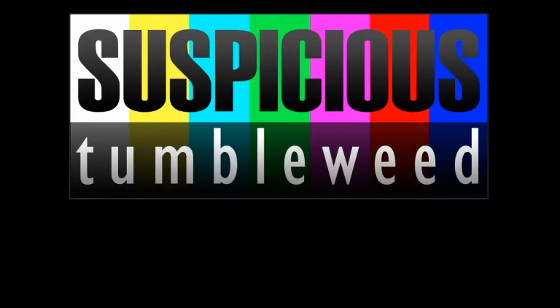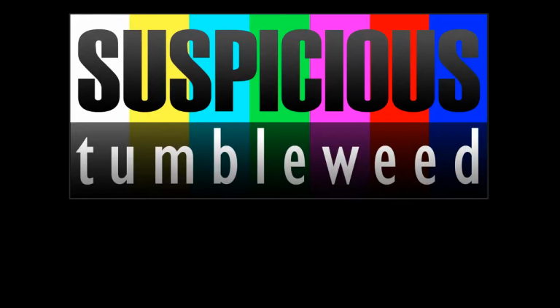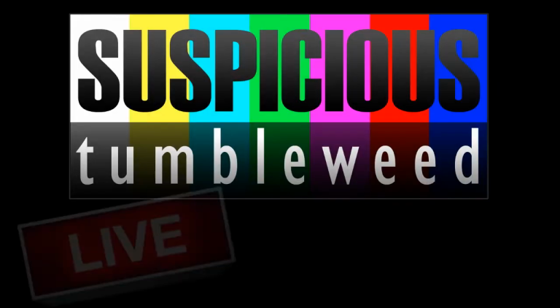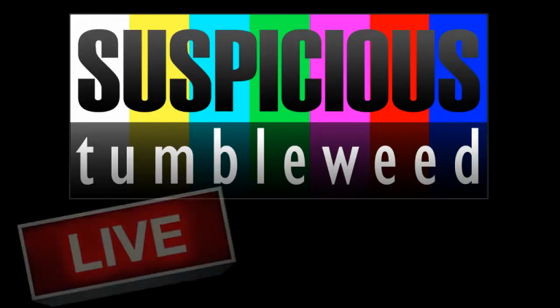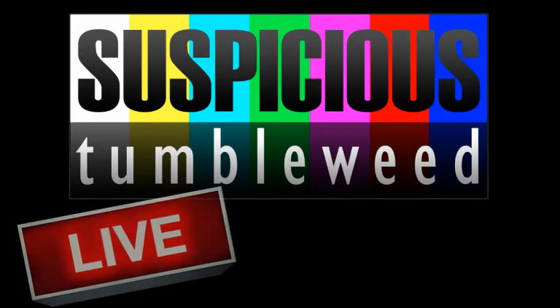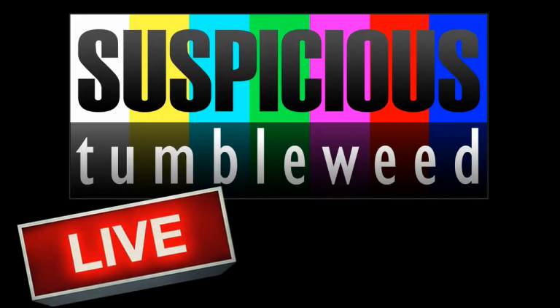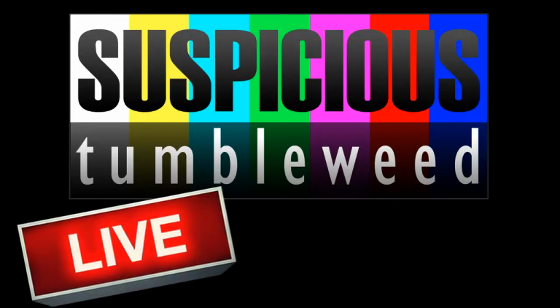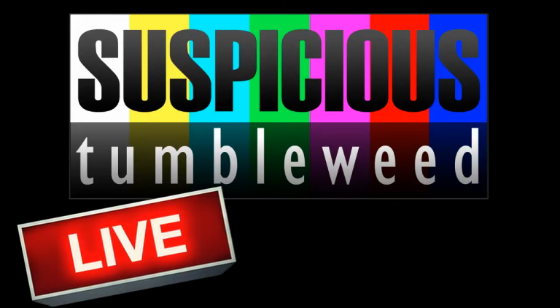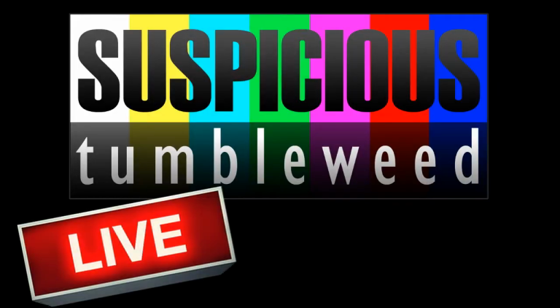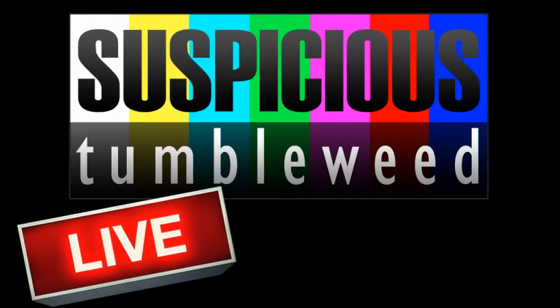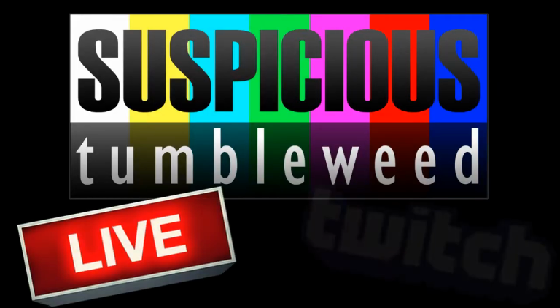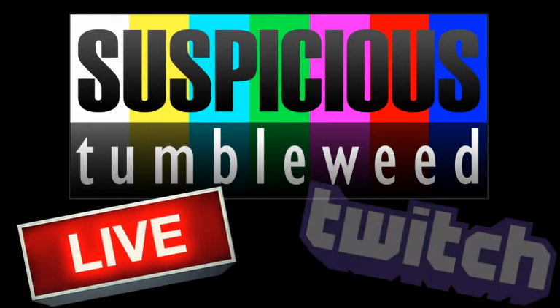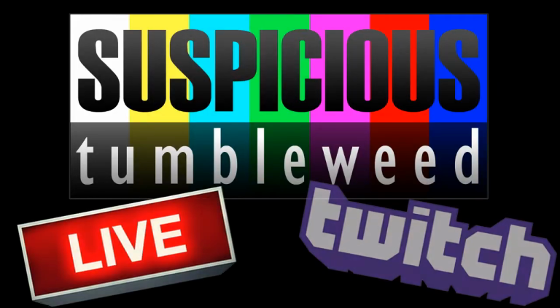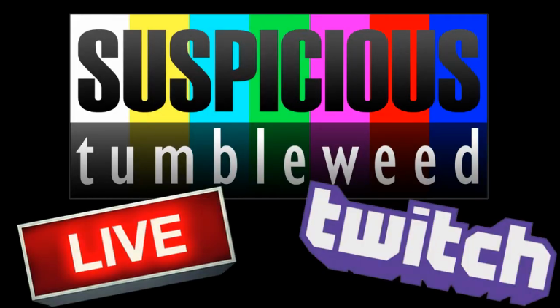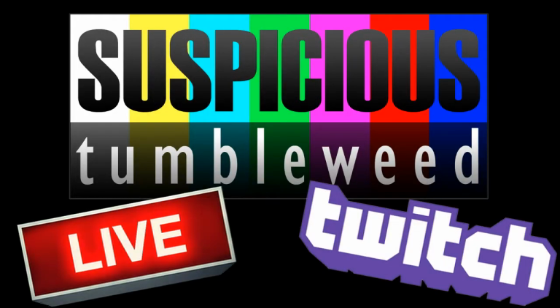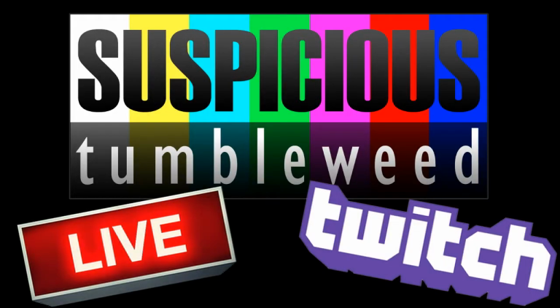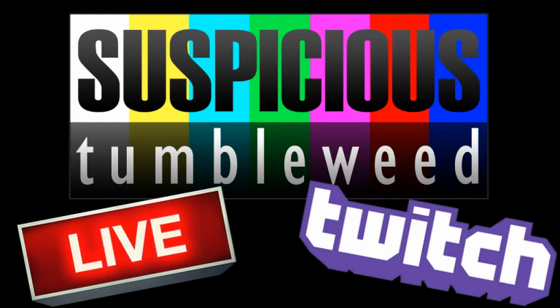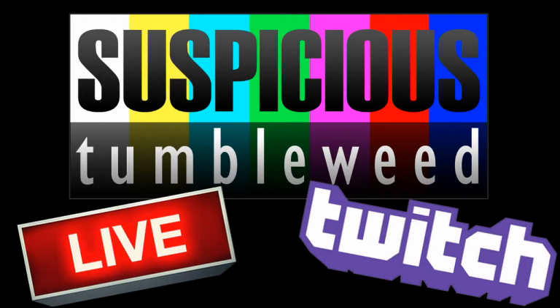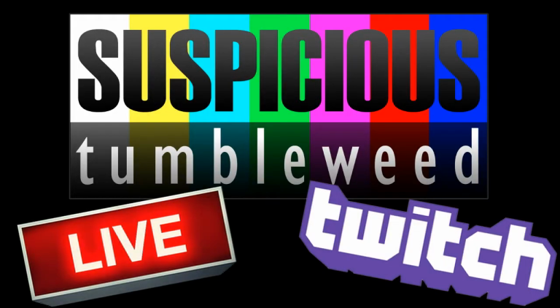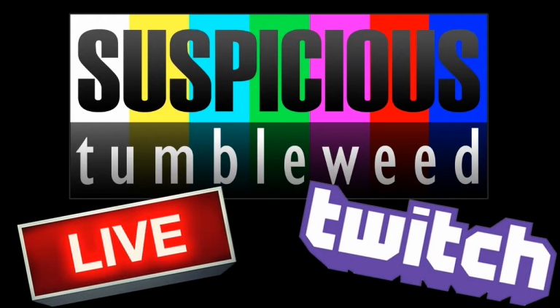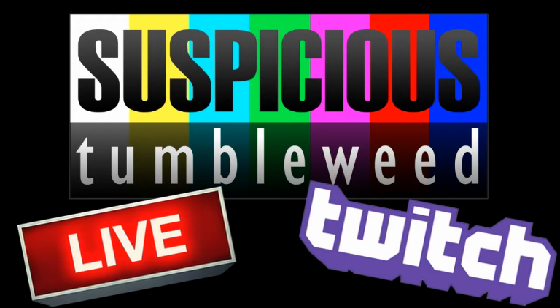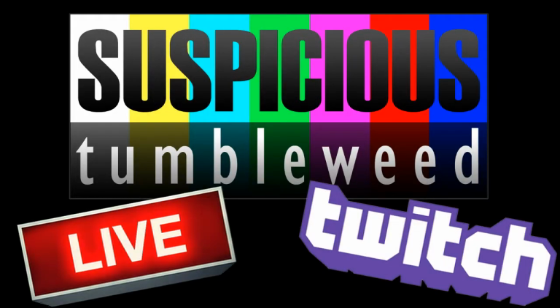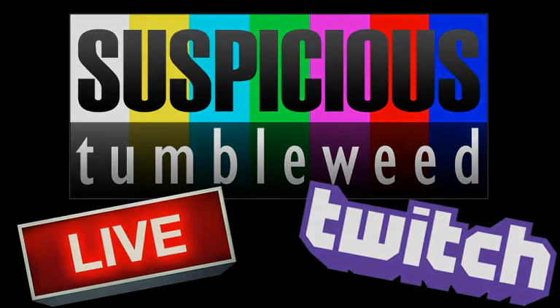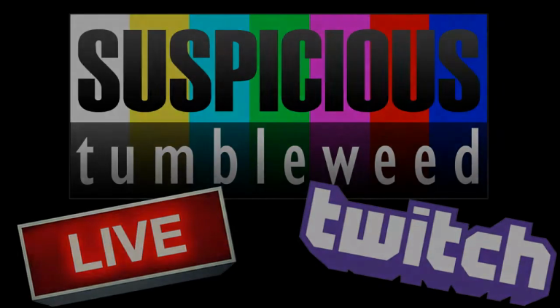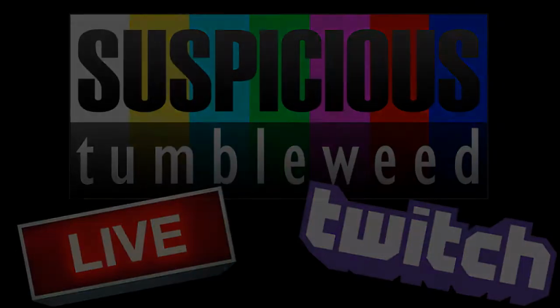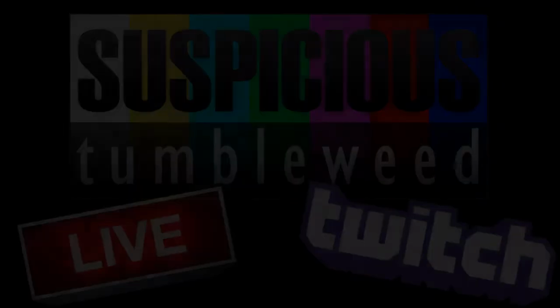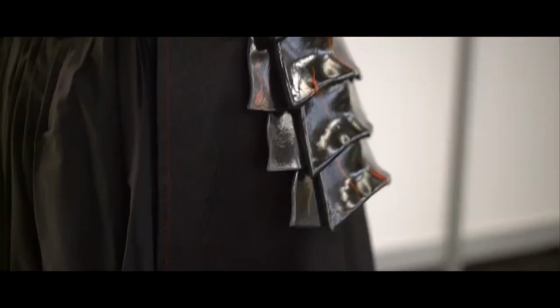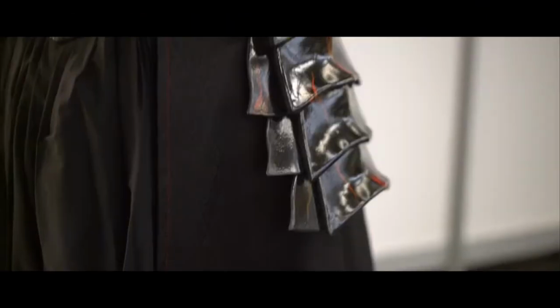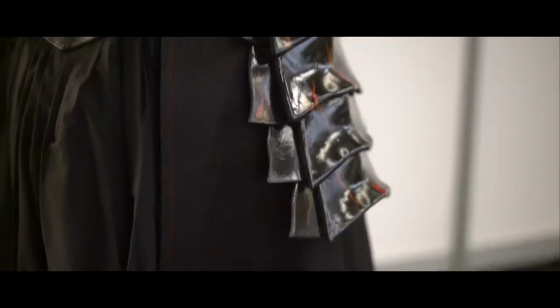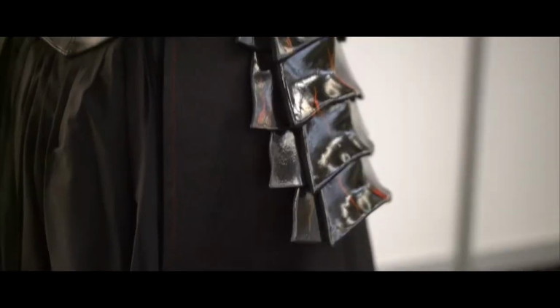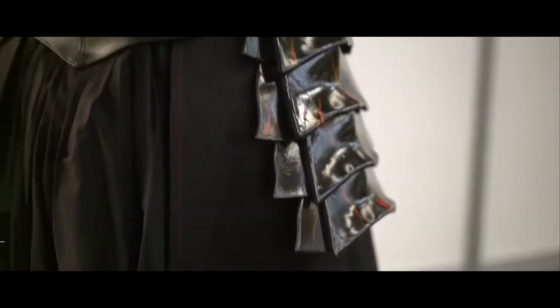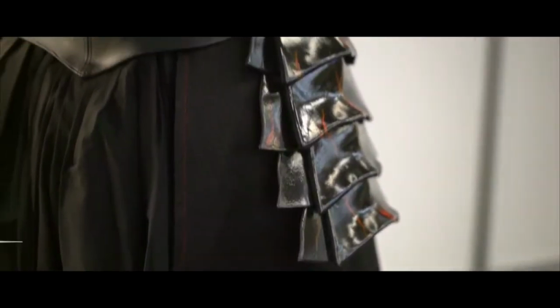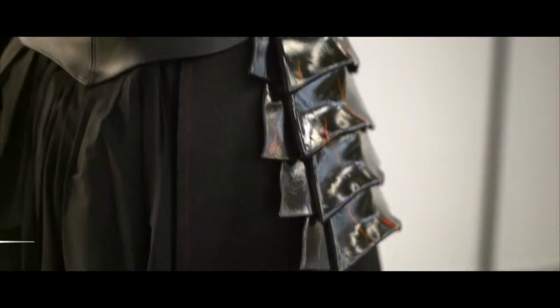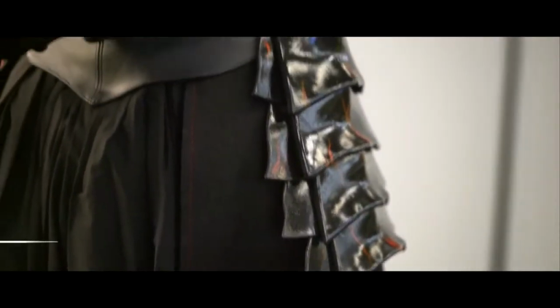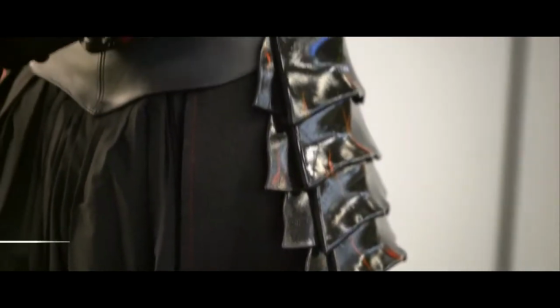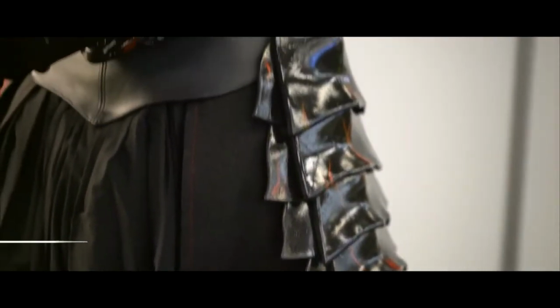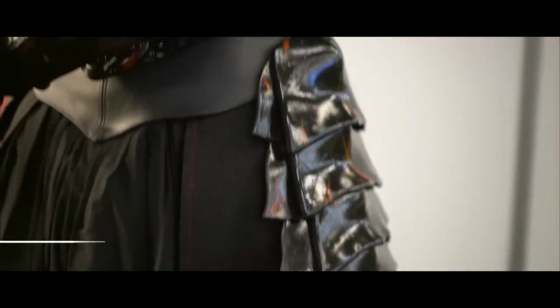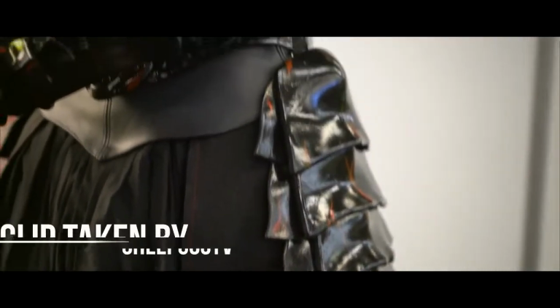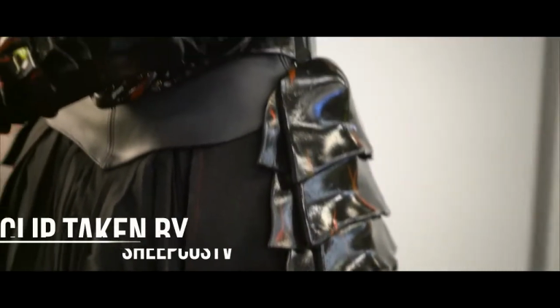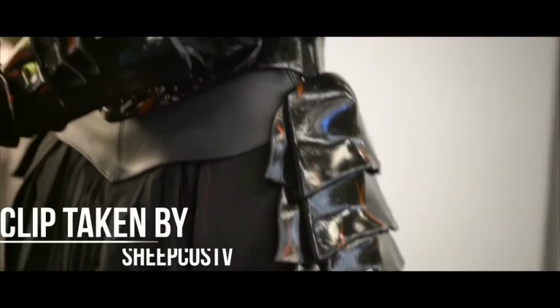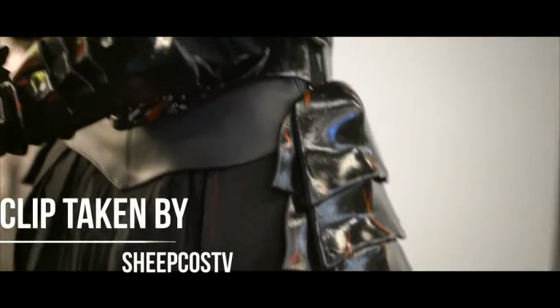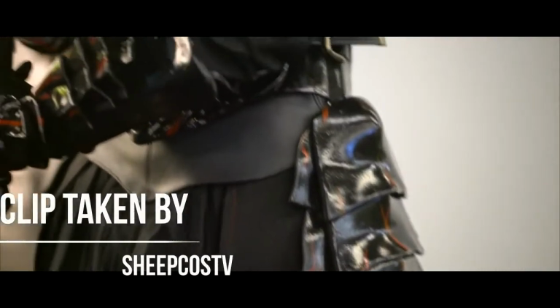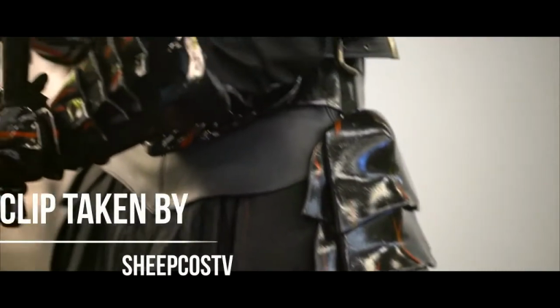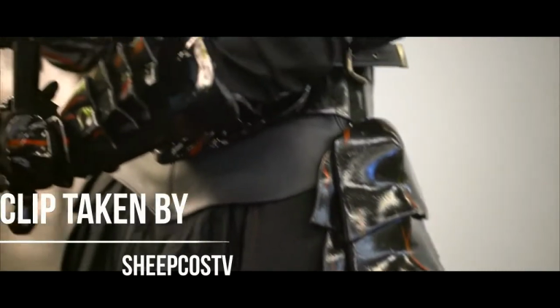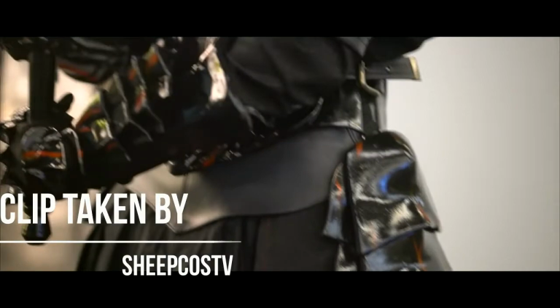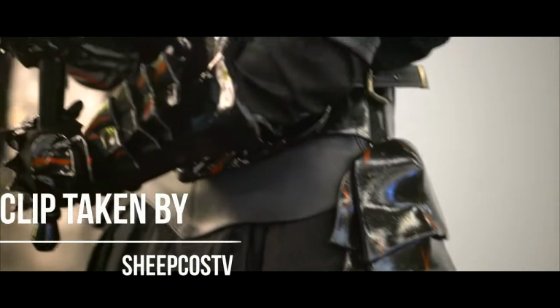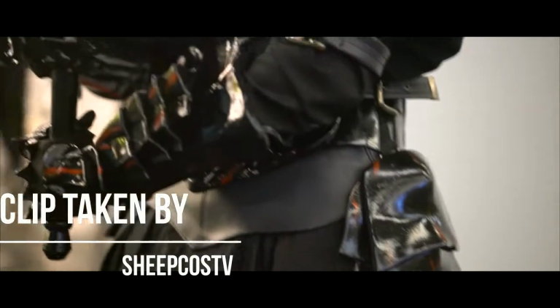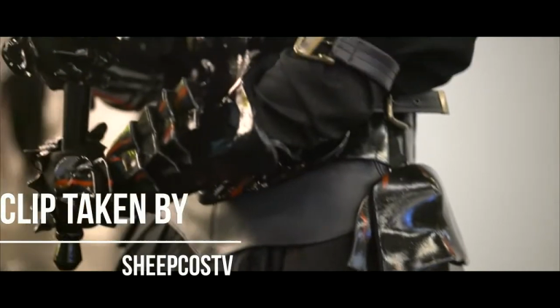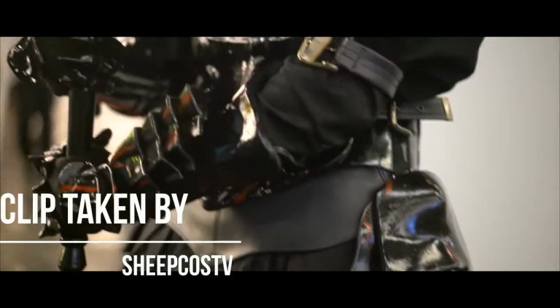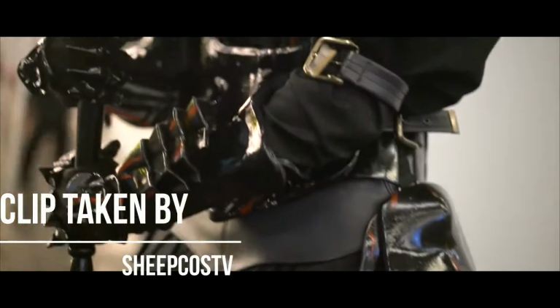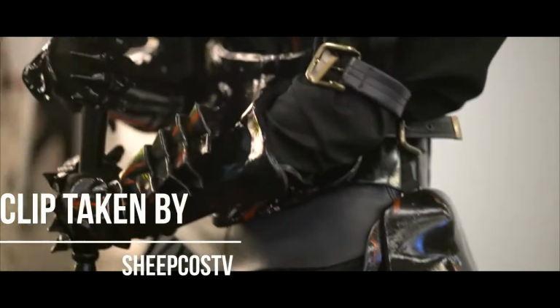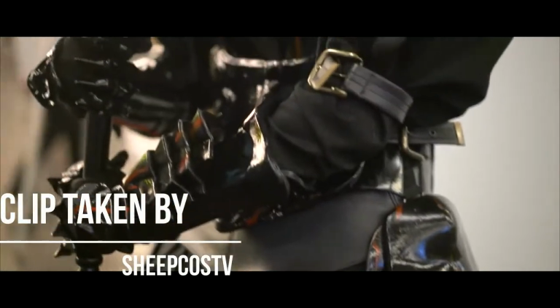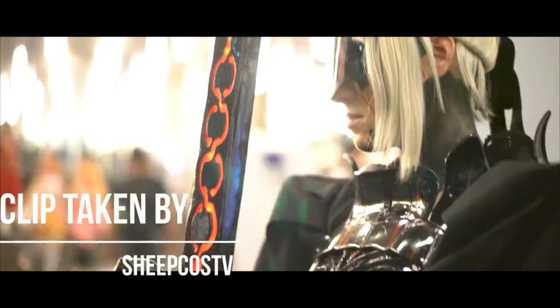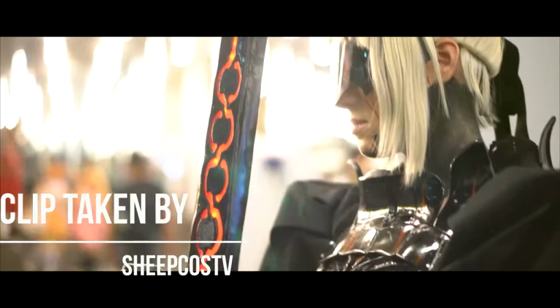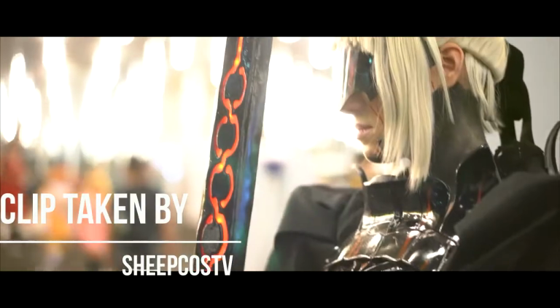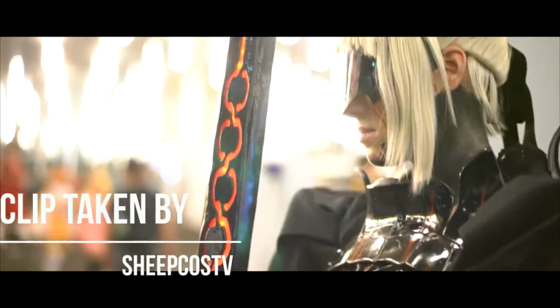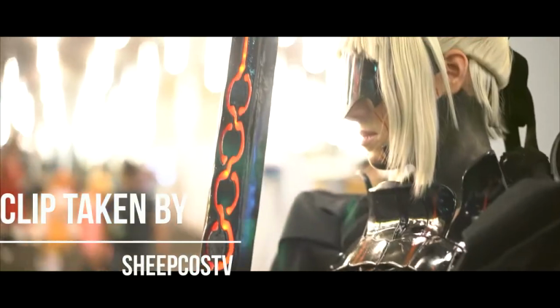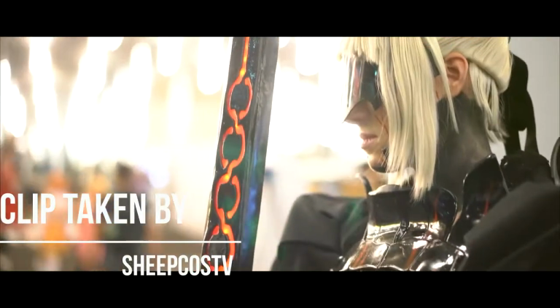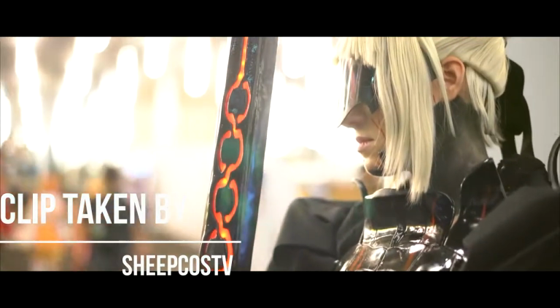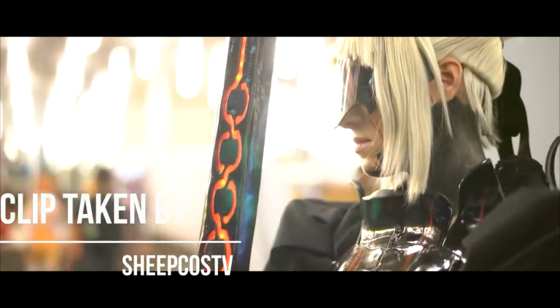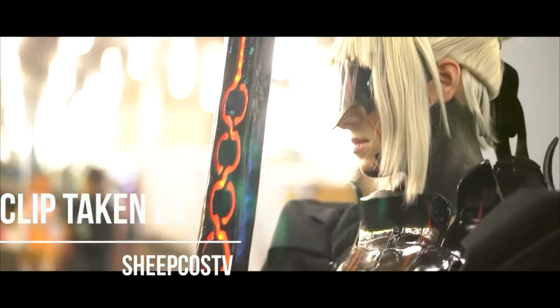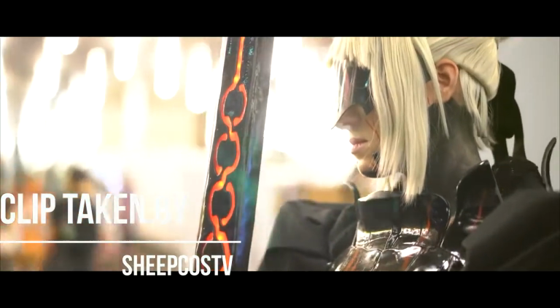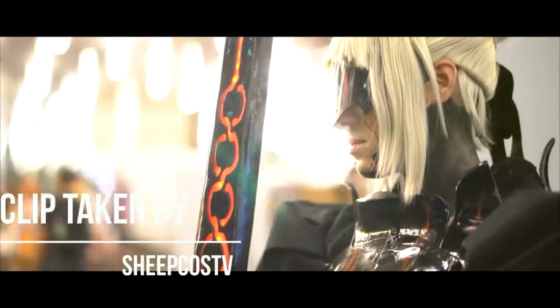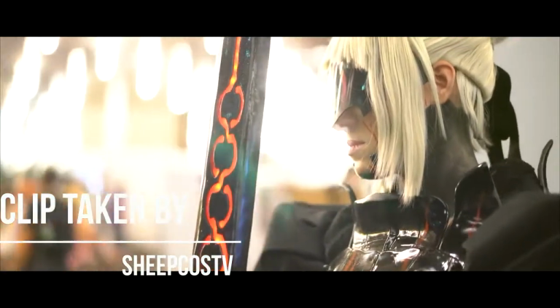Hello, today I'm going to be showing you how I made my Saber Alter Sword live on Twitch.tv. Links are in the description.